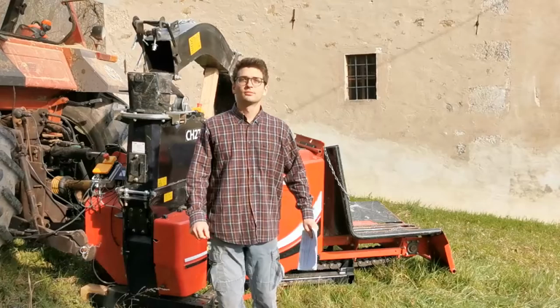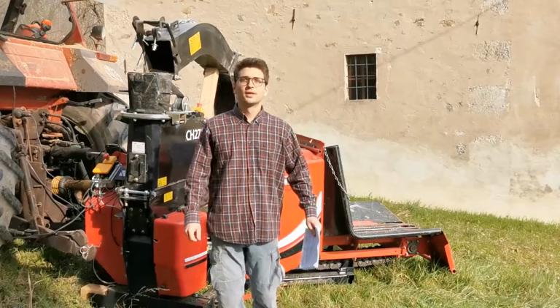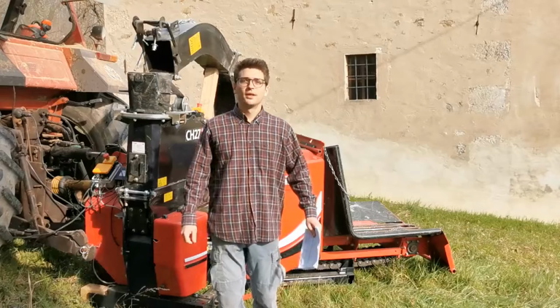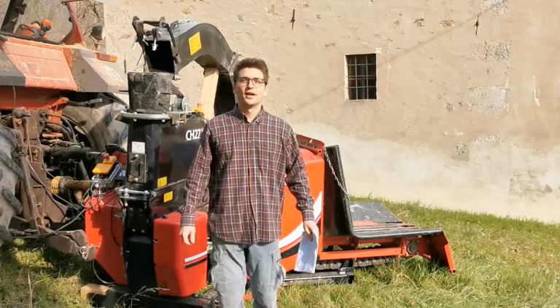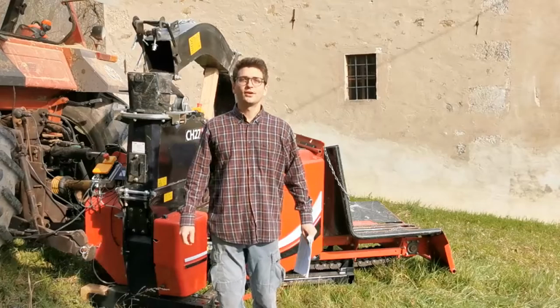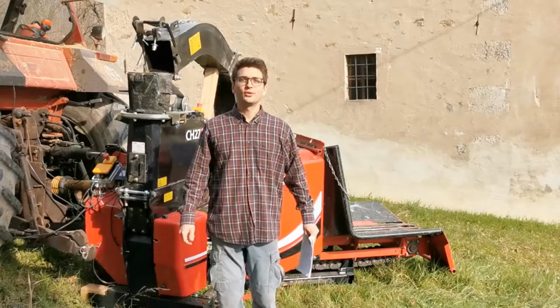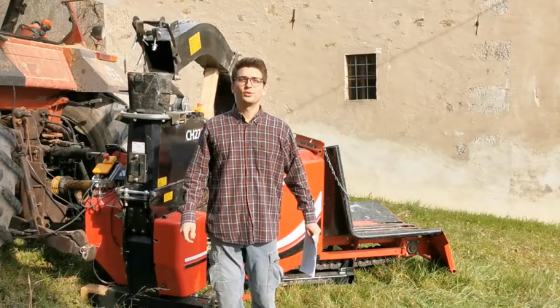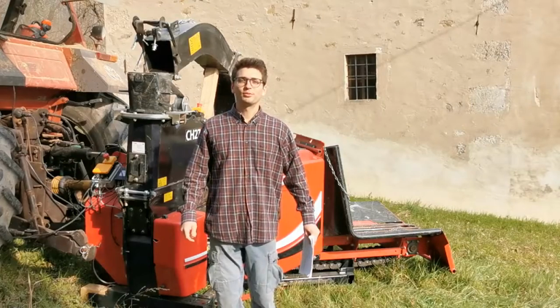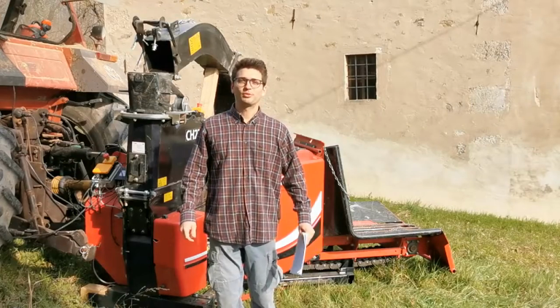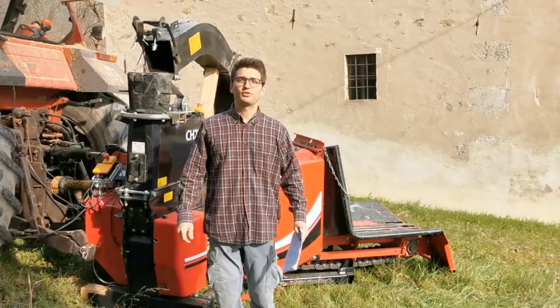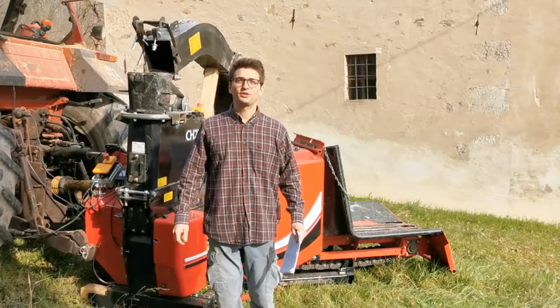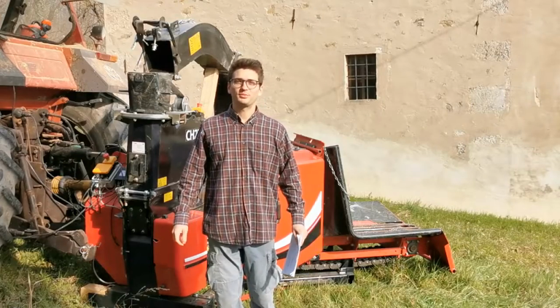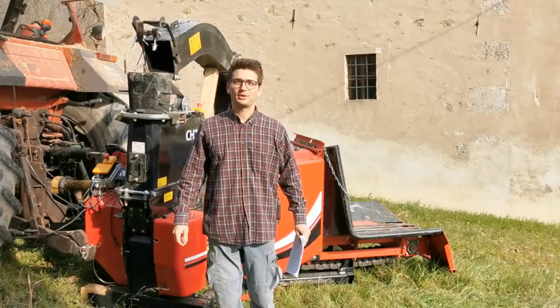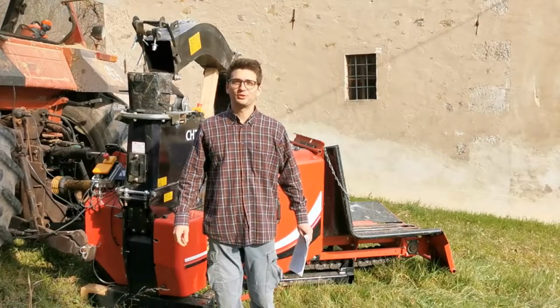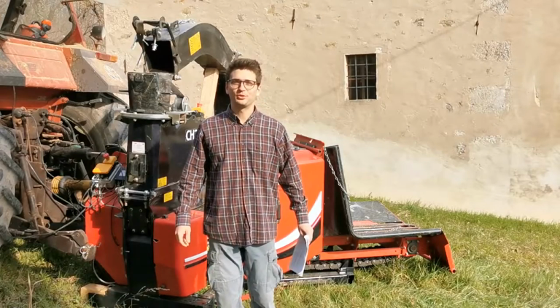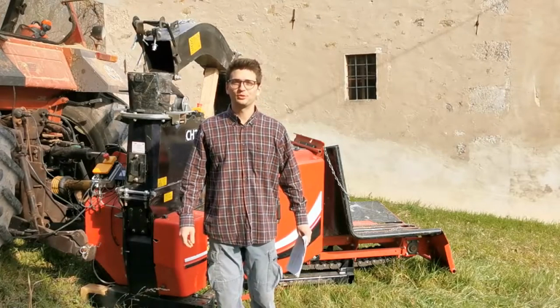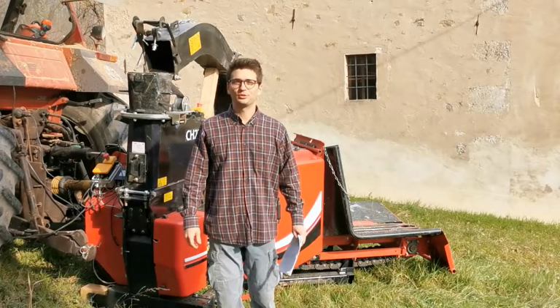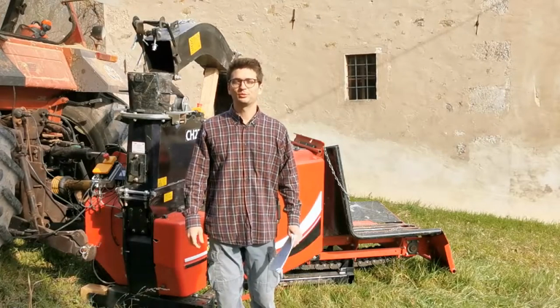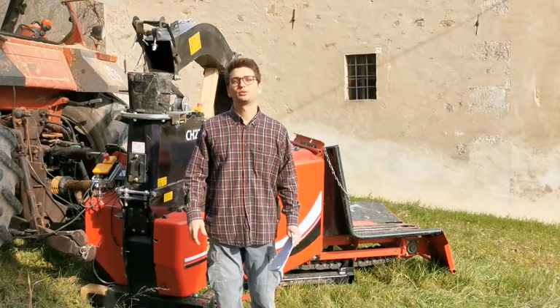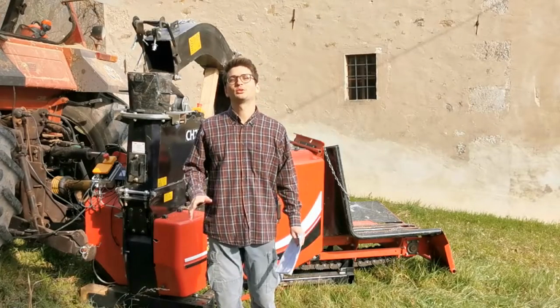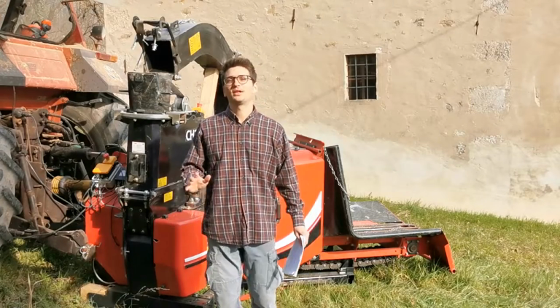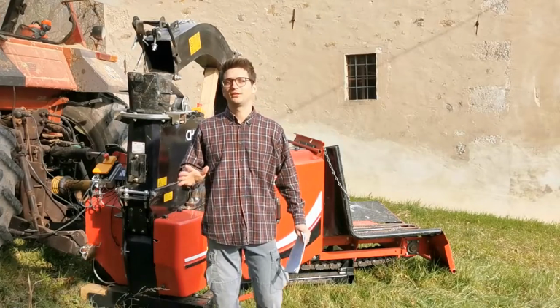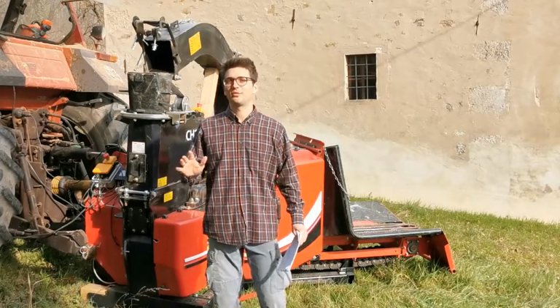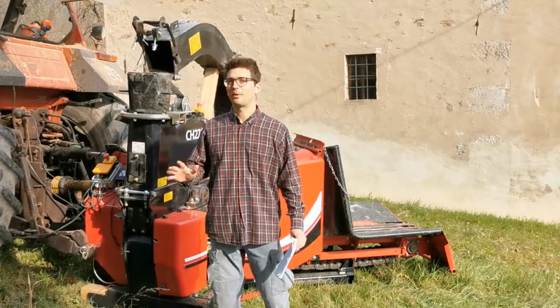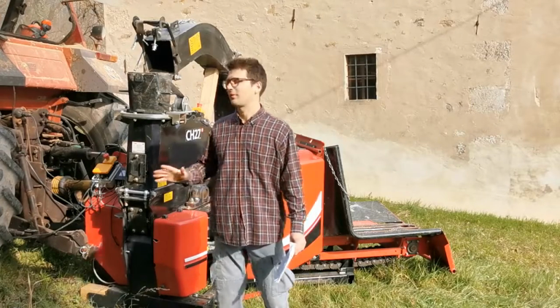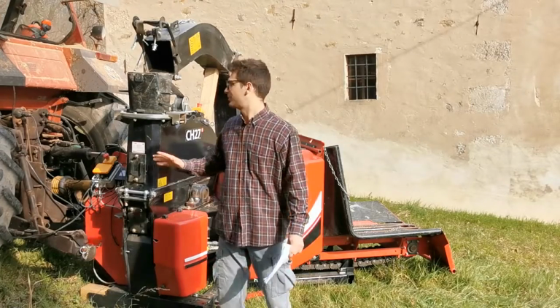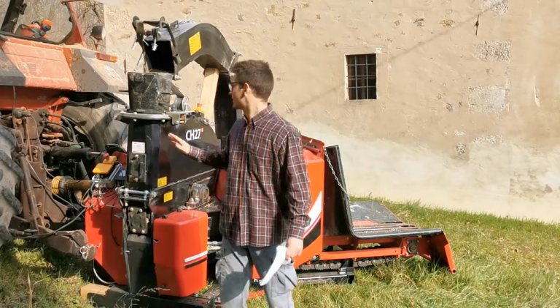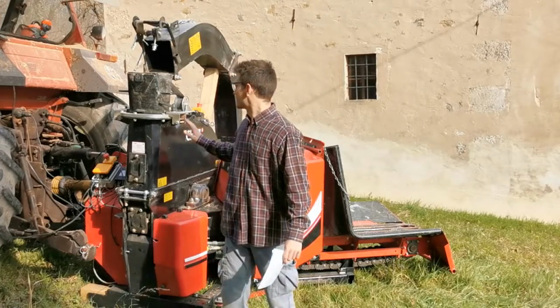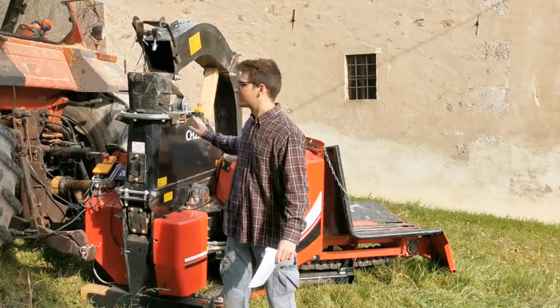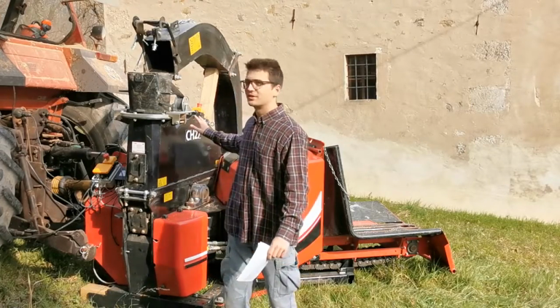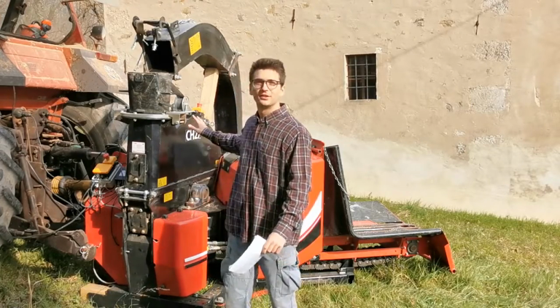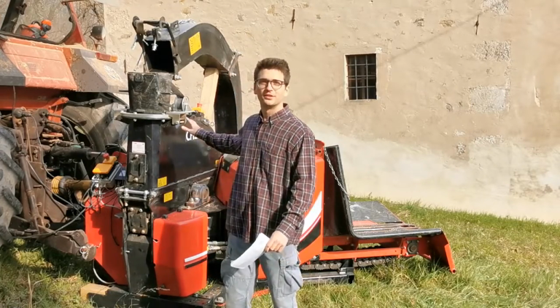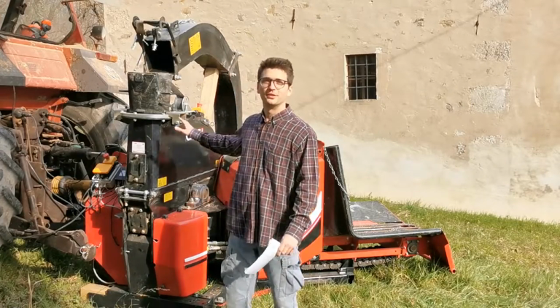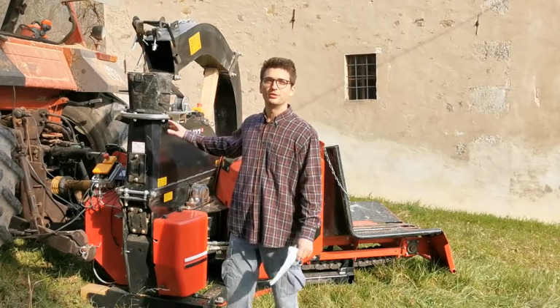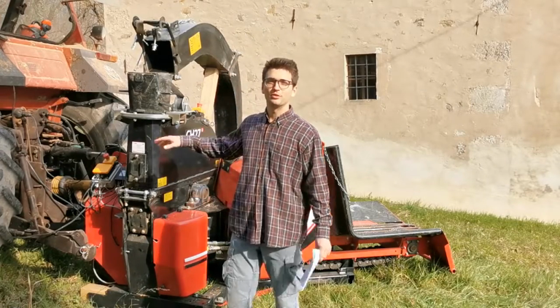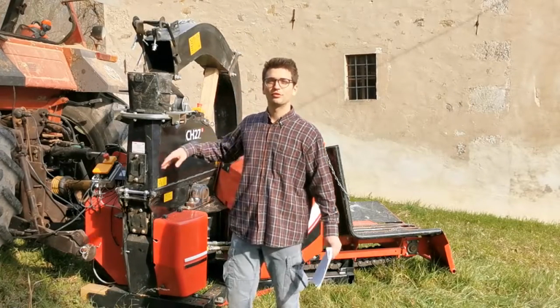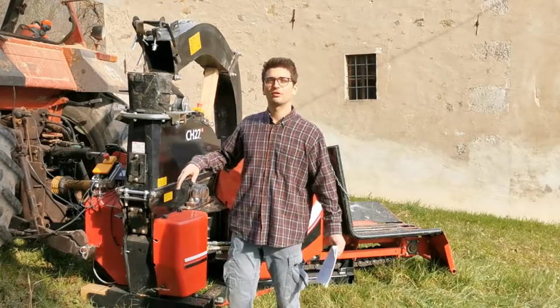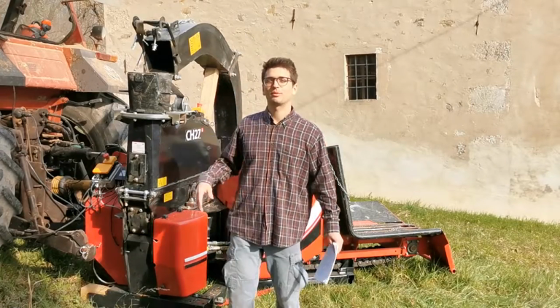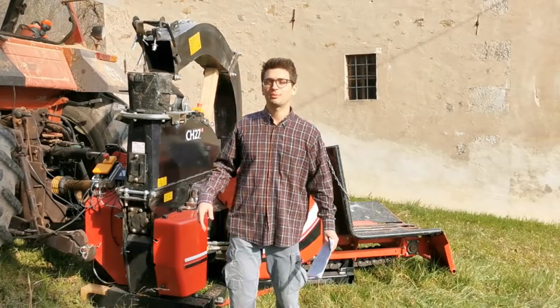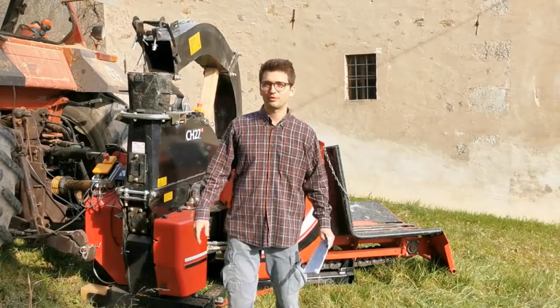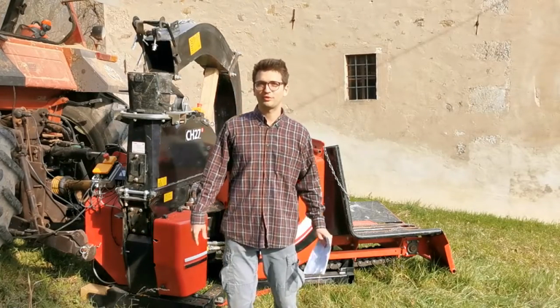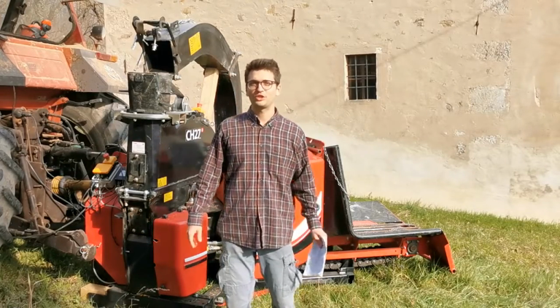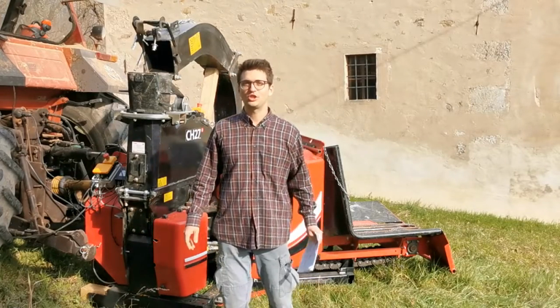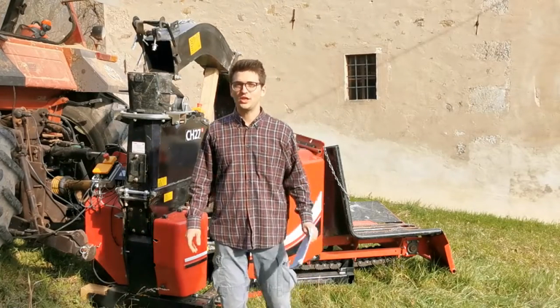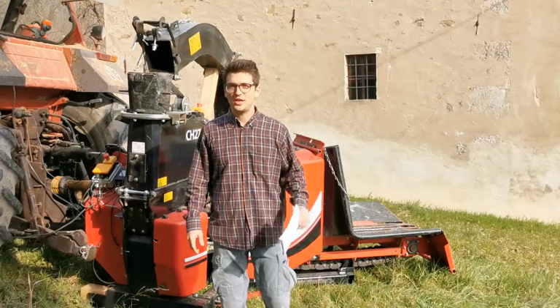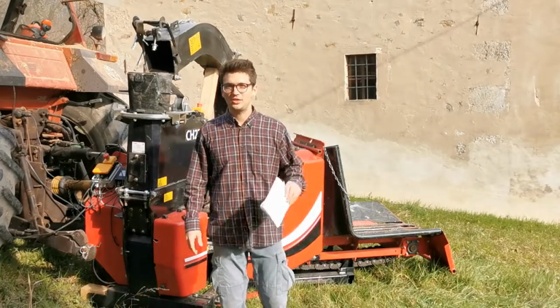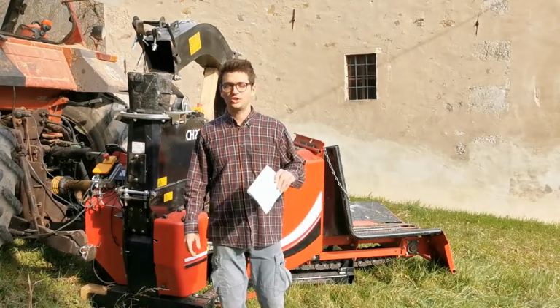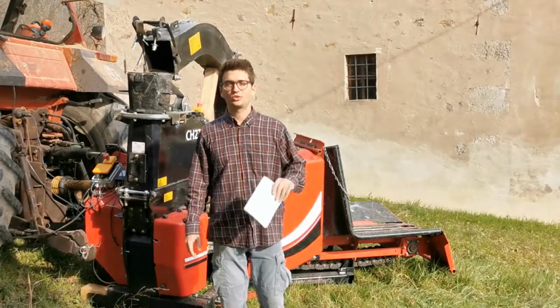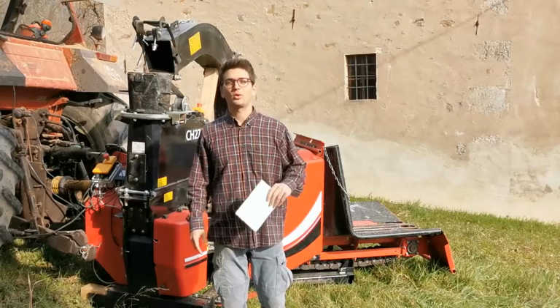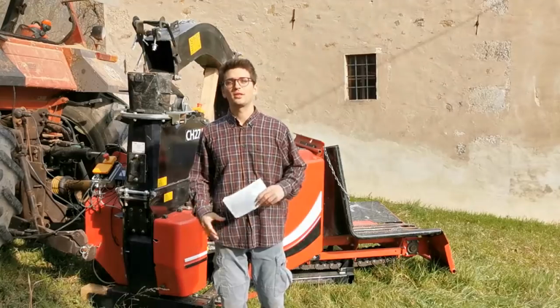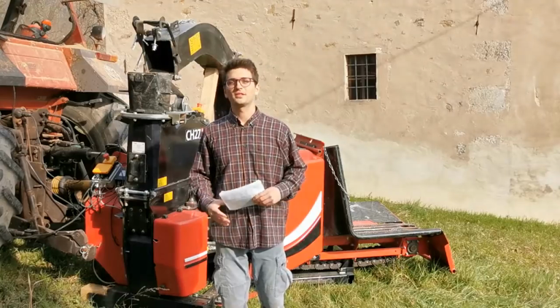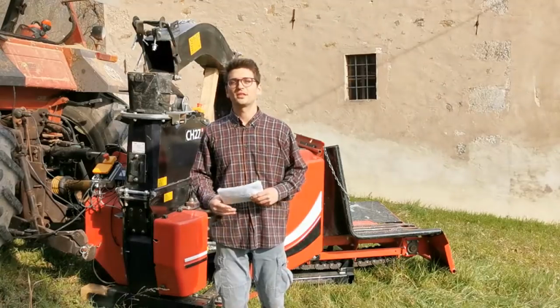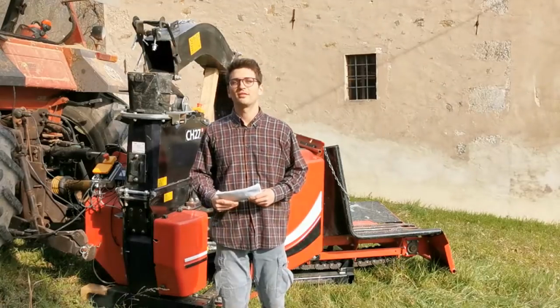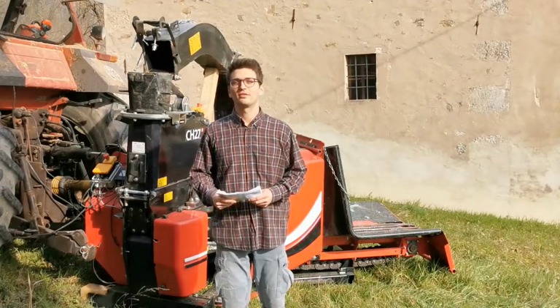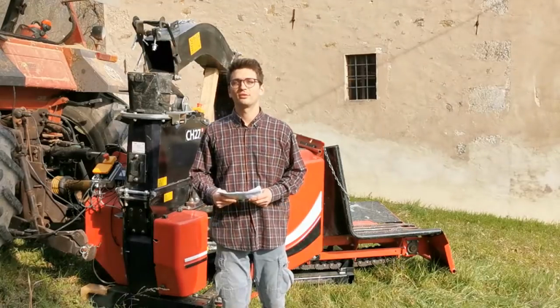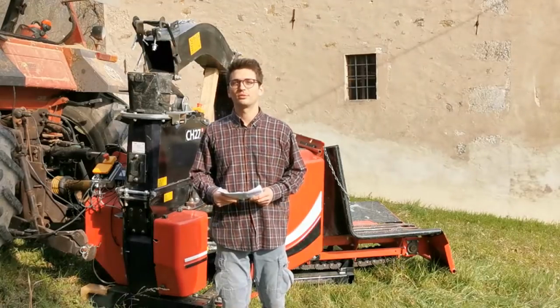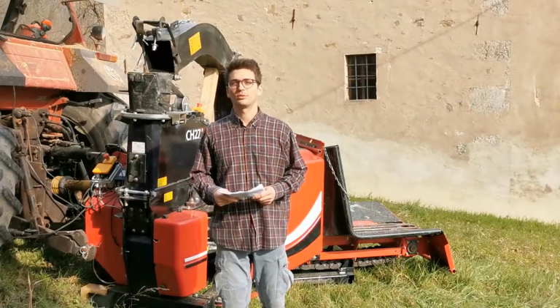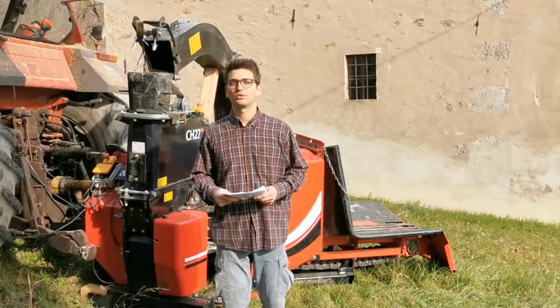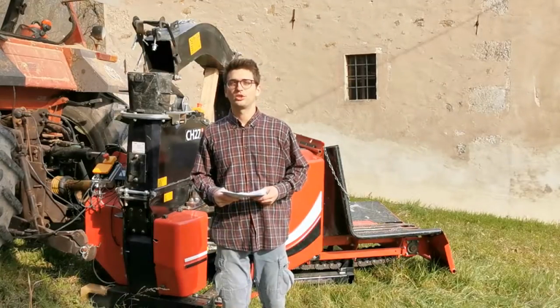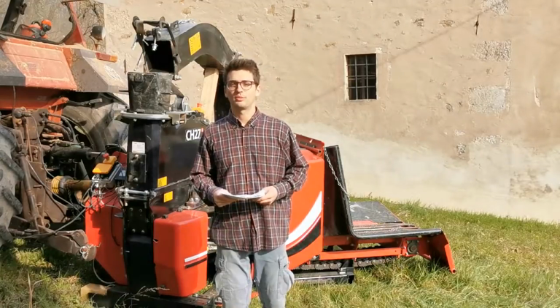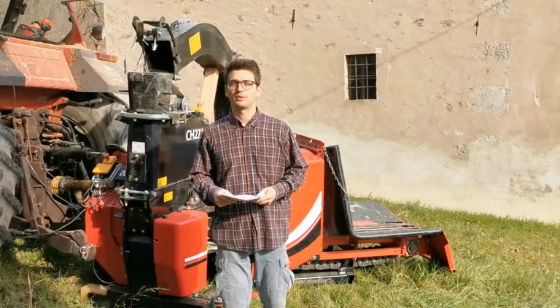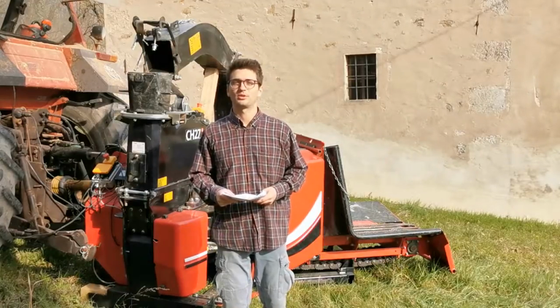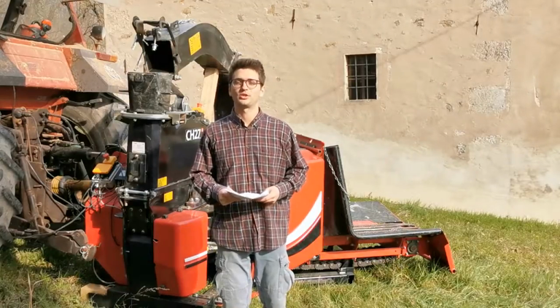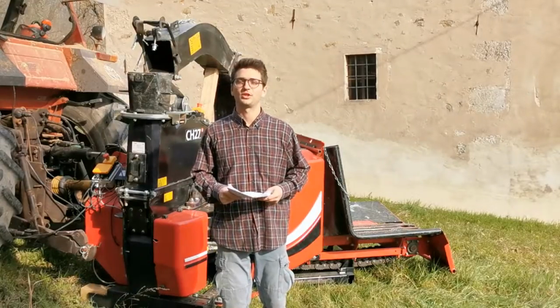Hi! Profil is back on YouTube to tell you about the new Farmi Profi CH27 wood chipping machine.